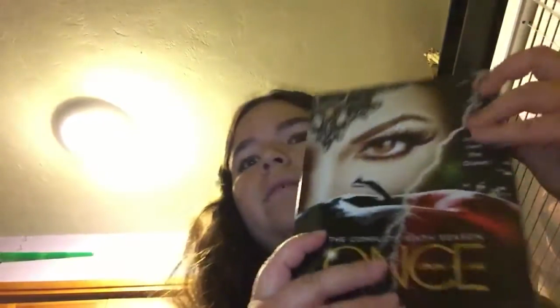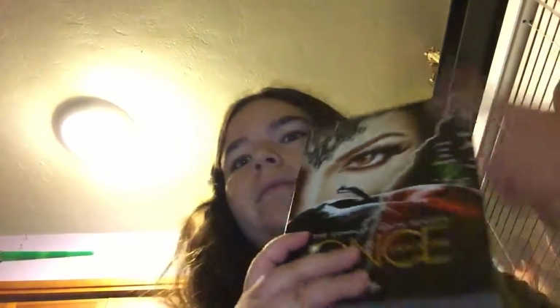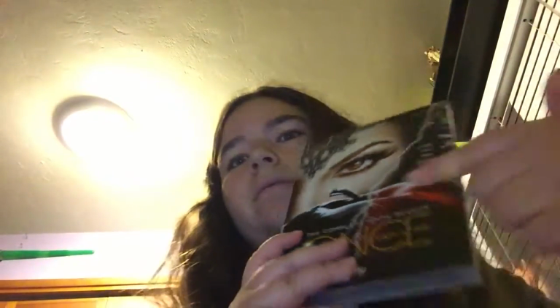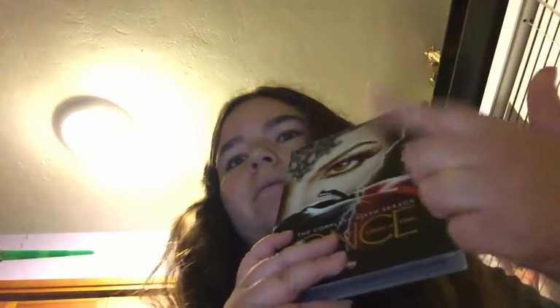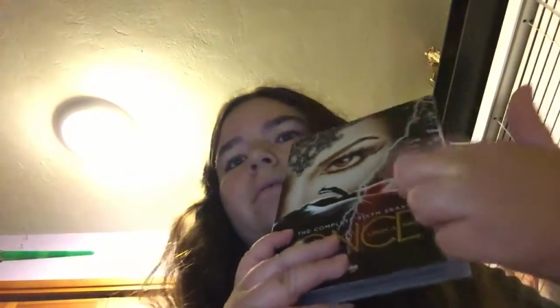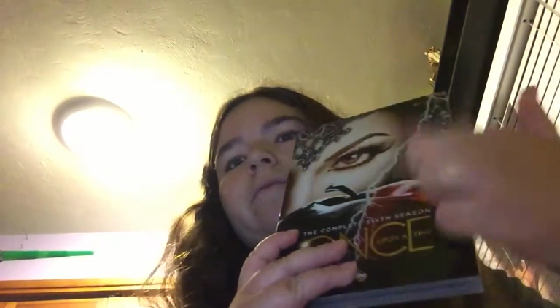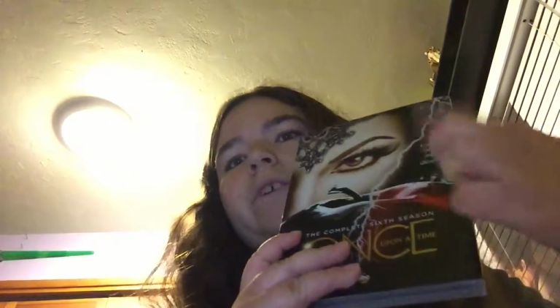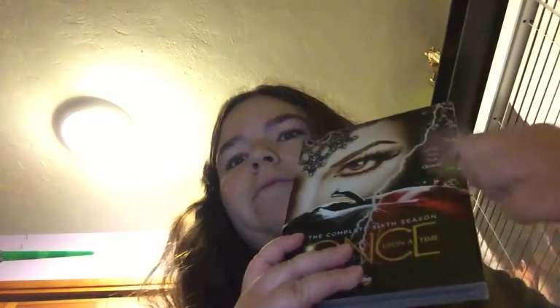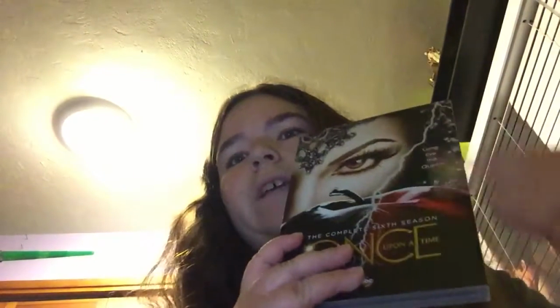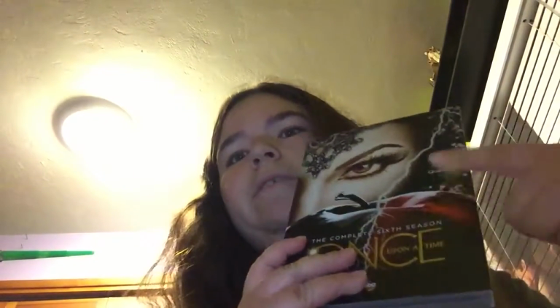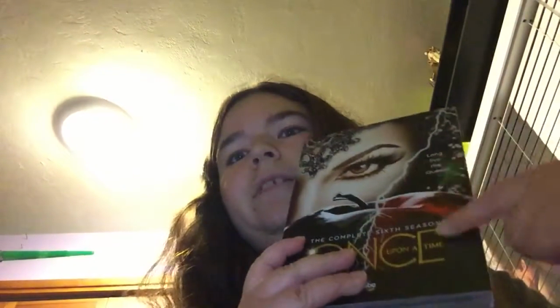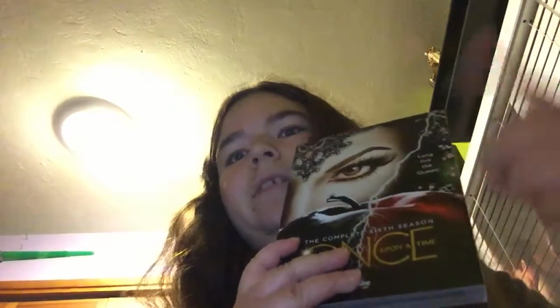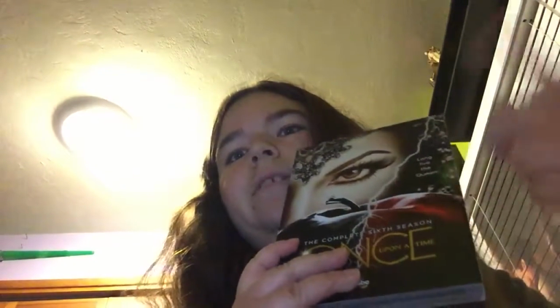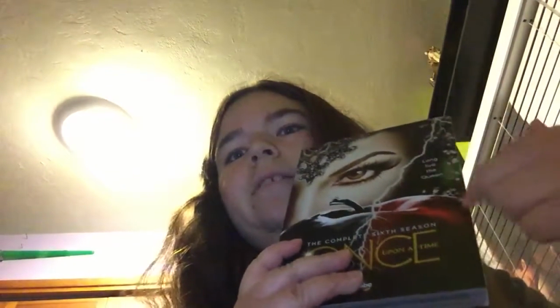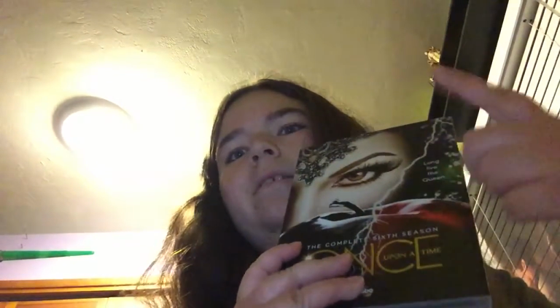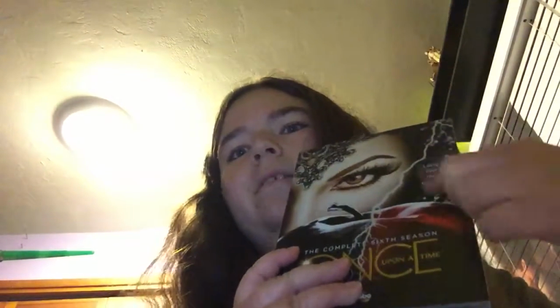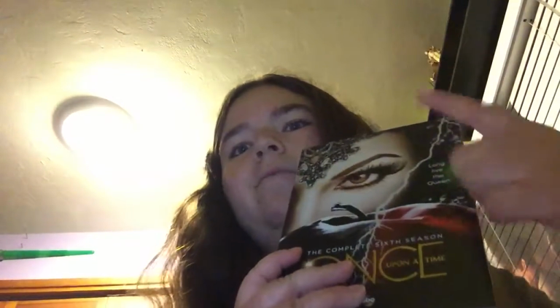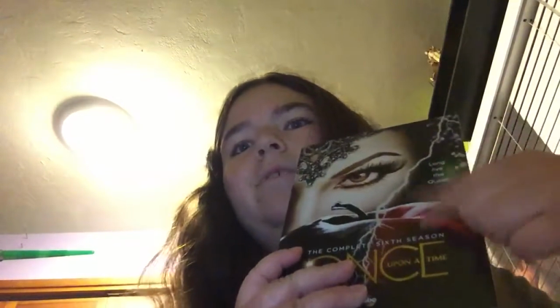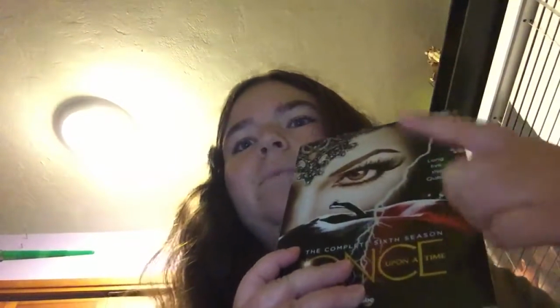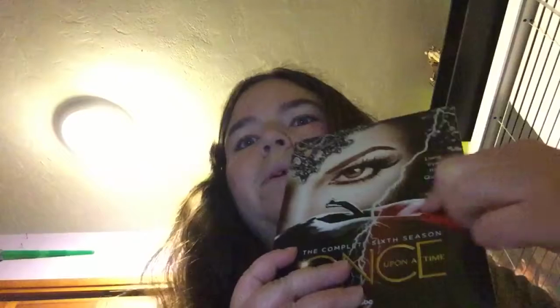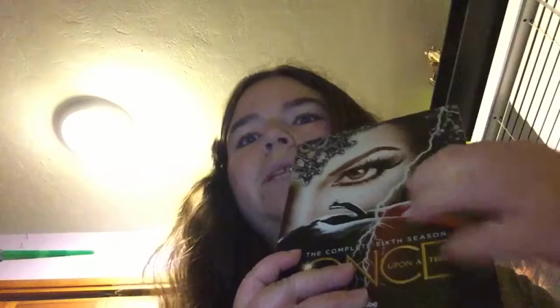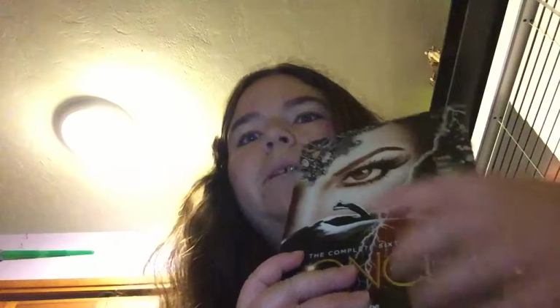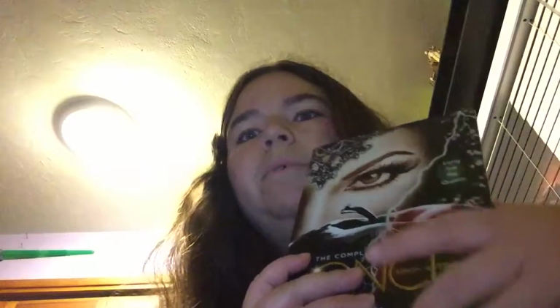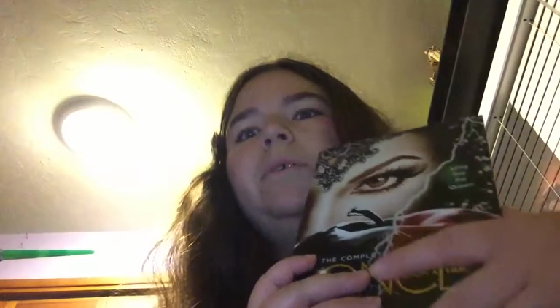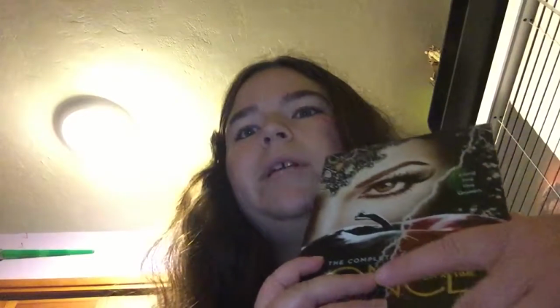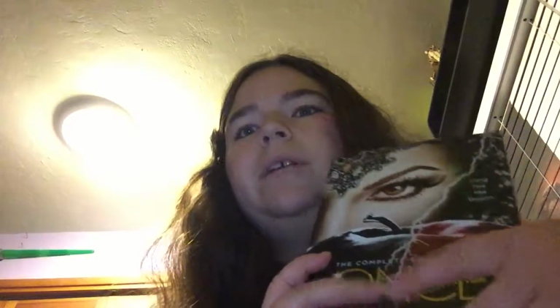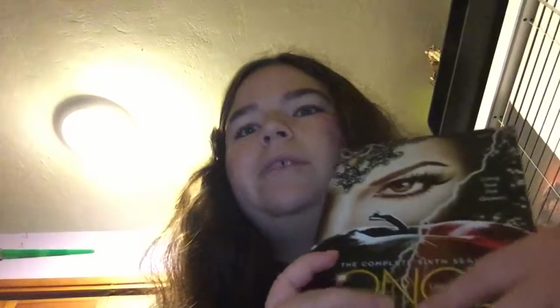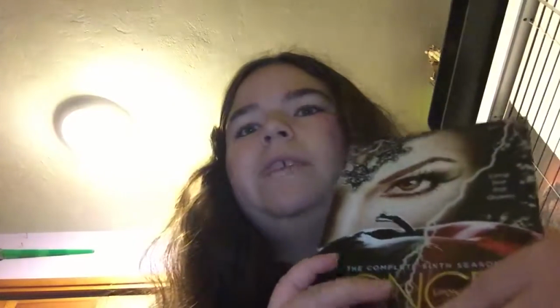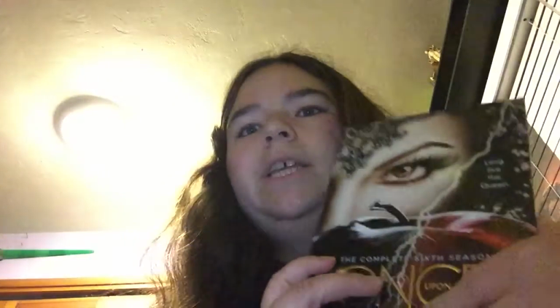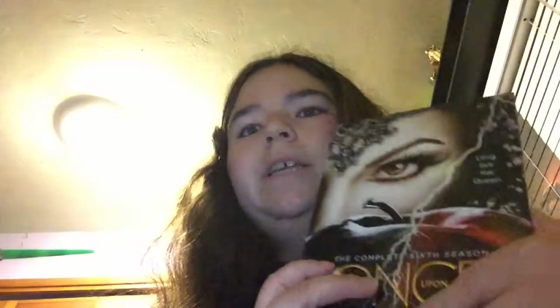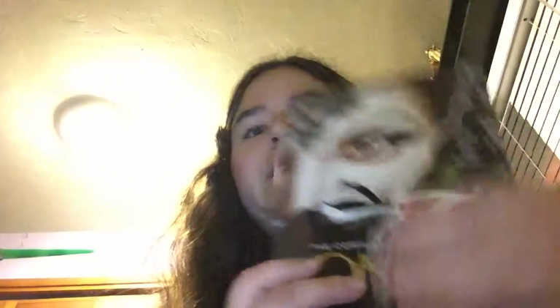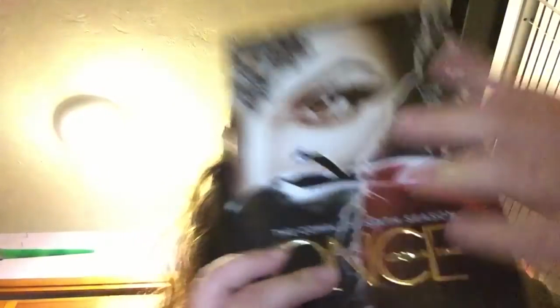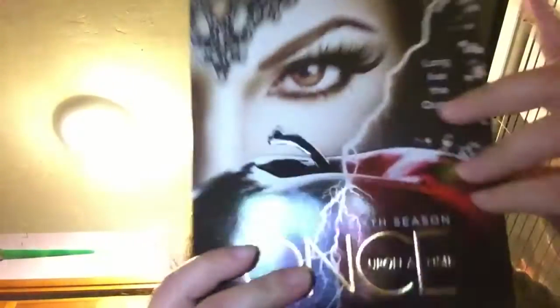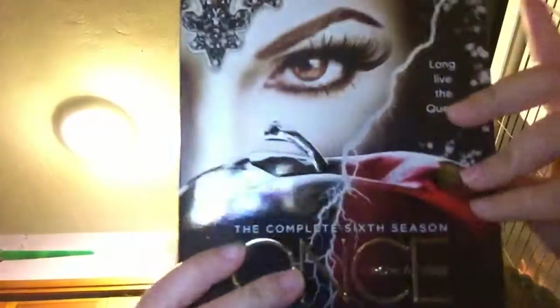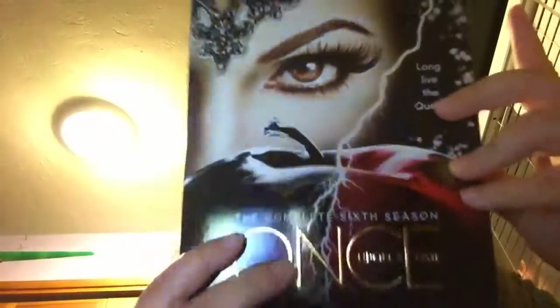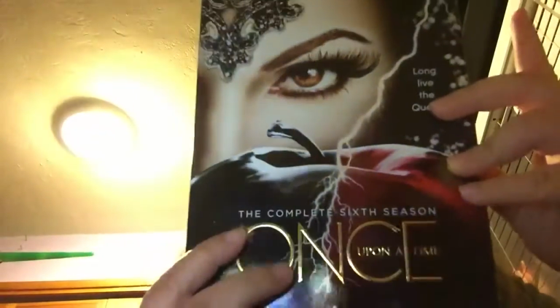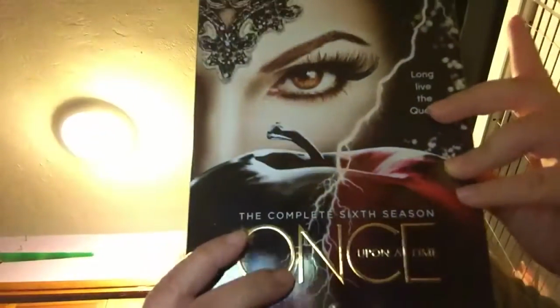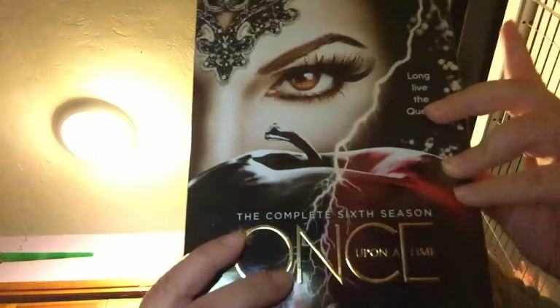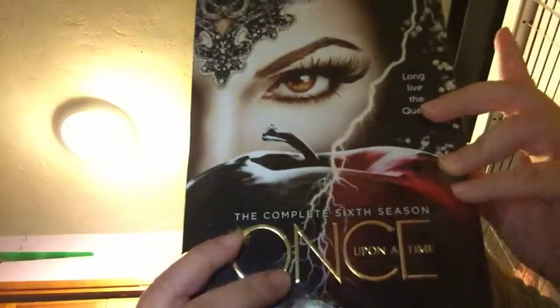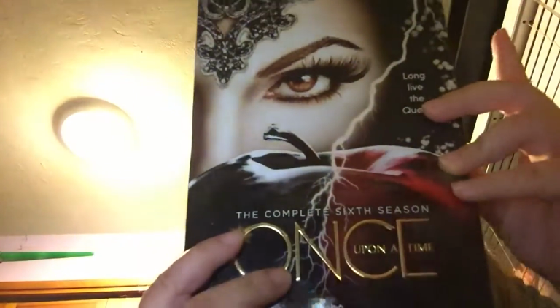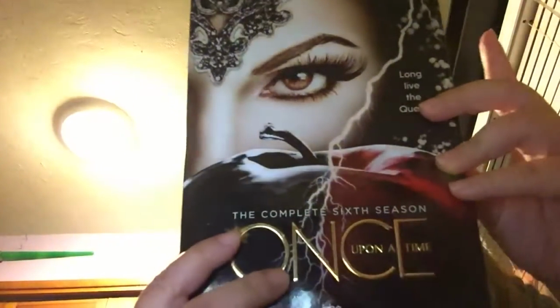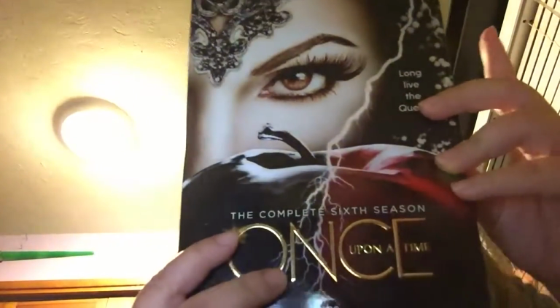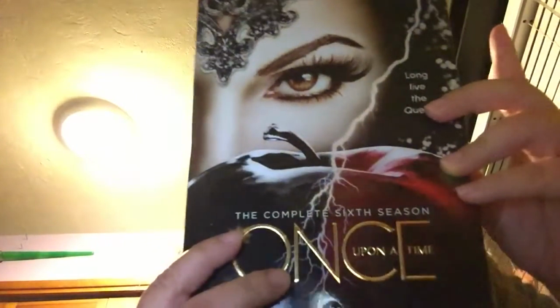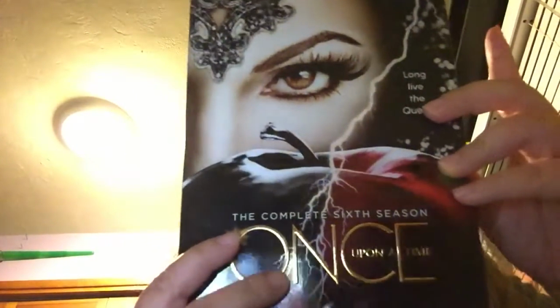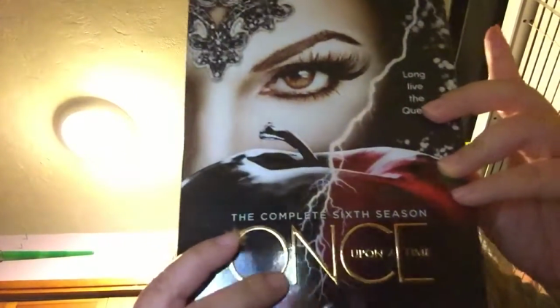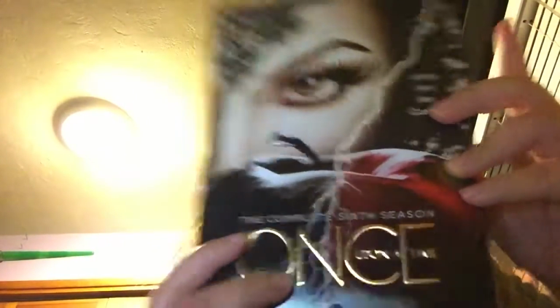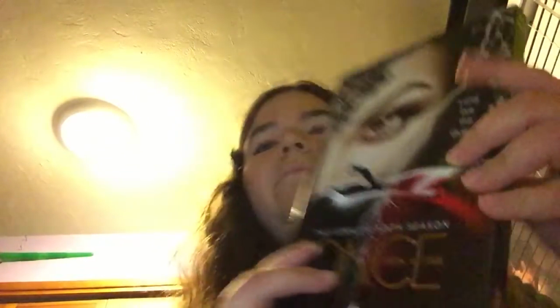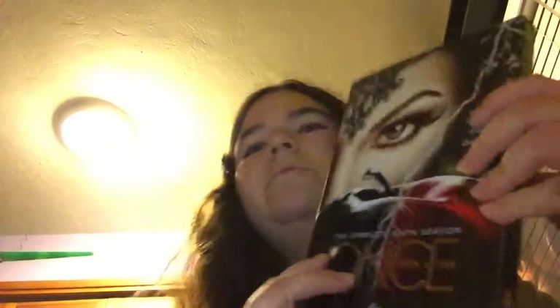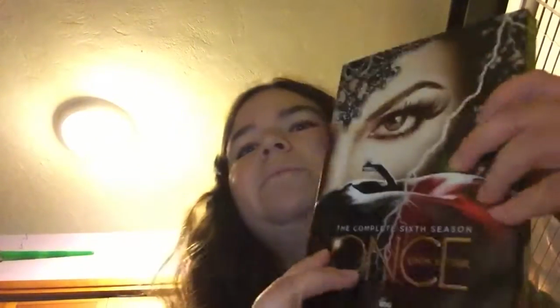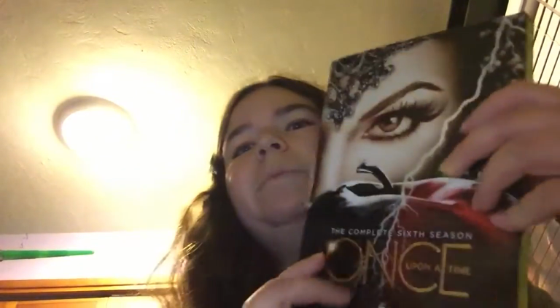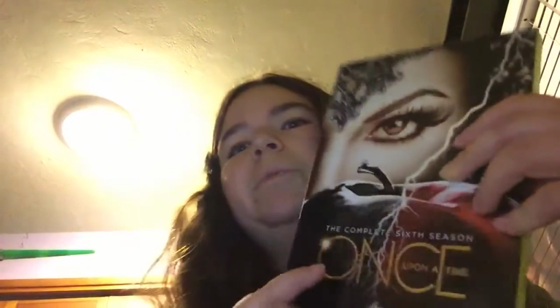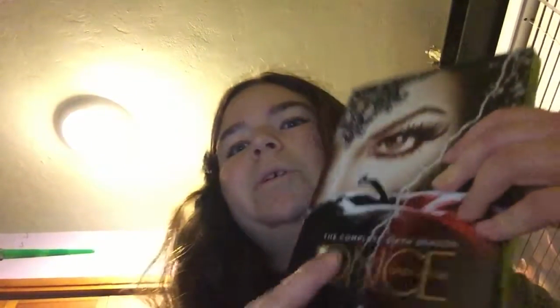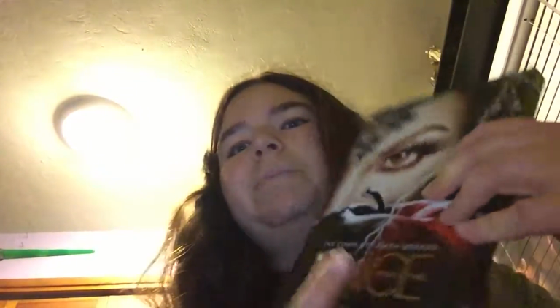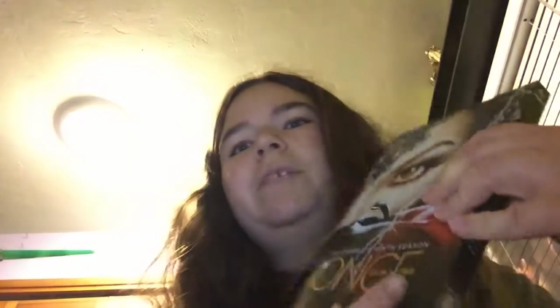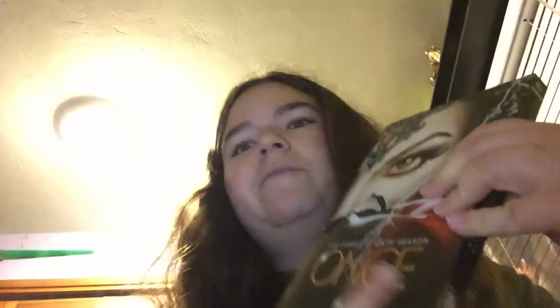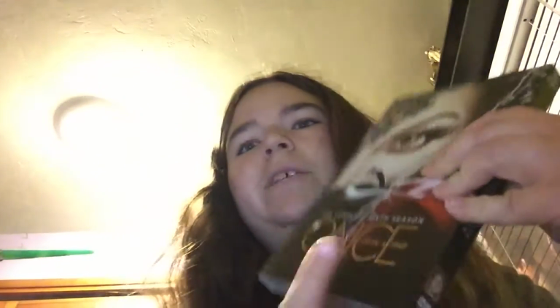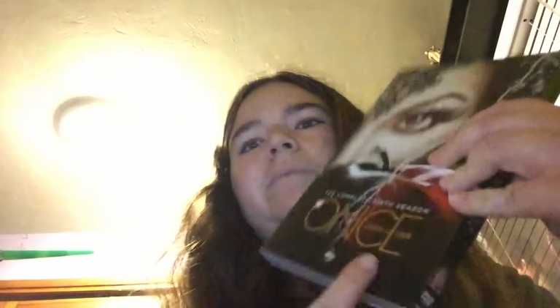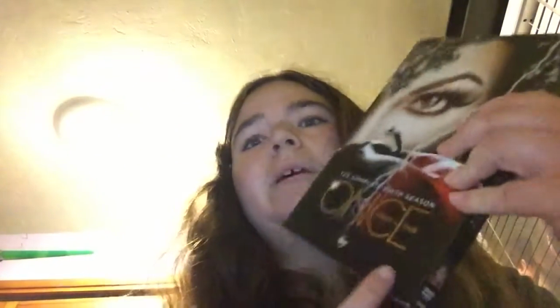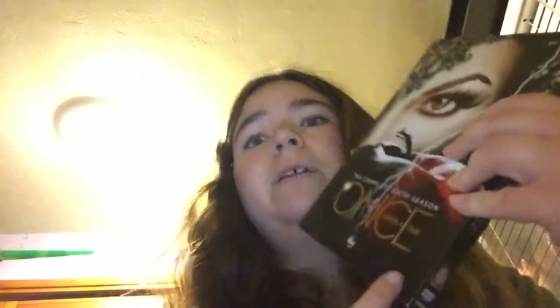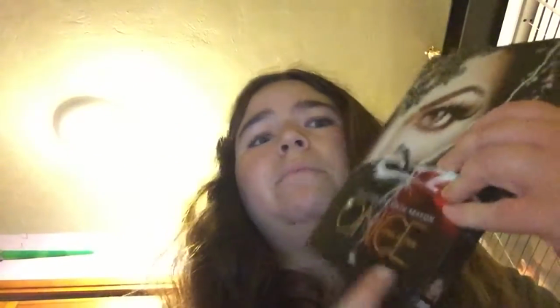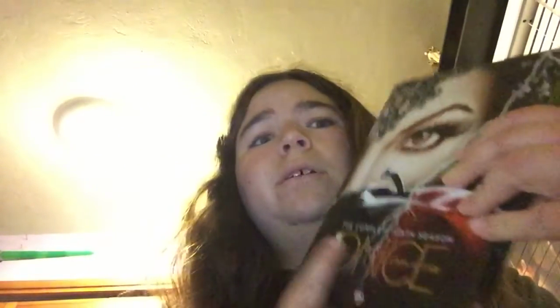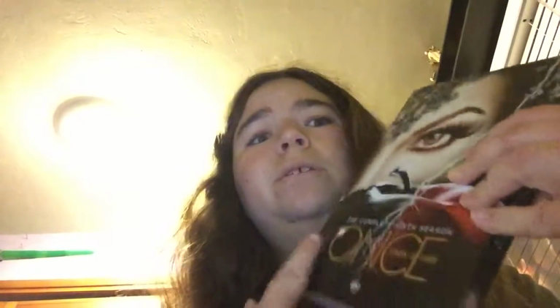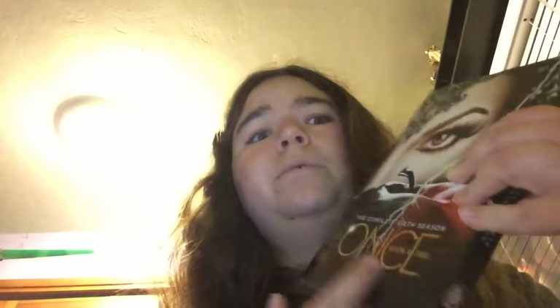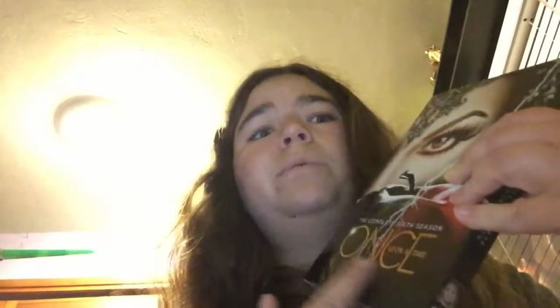By the way, I already have all the first five seasons of Once Upon a Time on DVD. I just bought this one — this one is a bit more expensive because I bought it at Barnes and Noble.